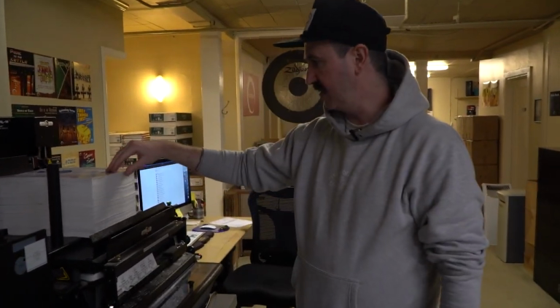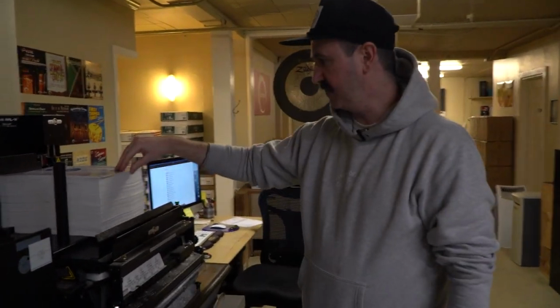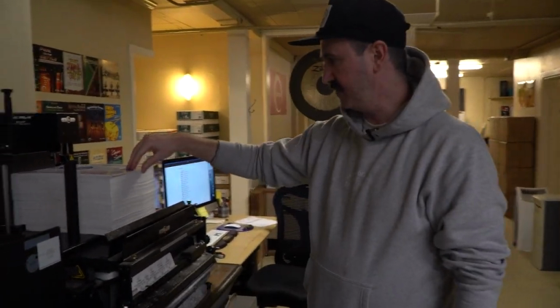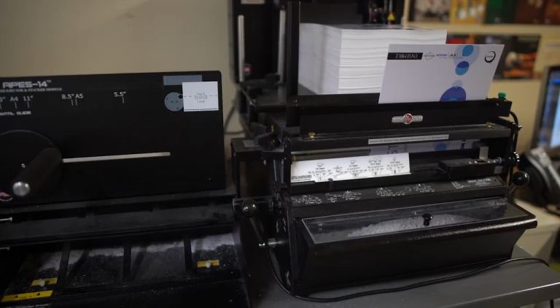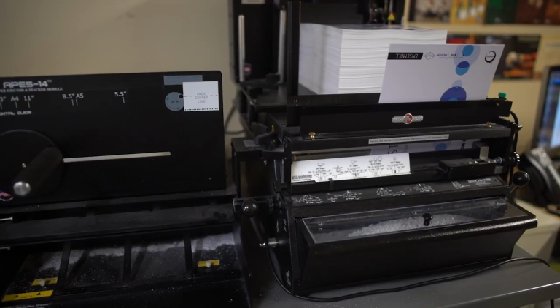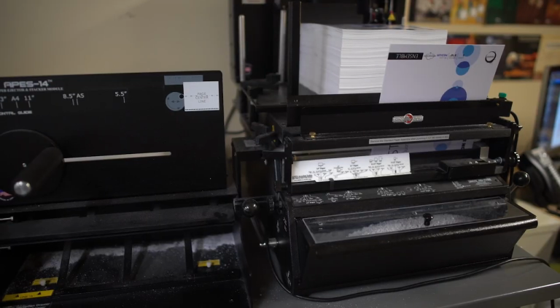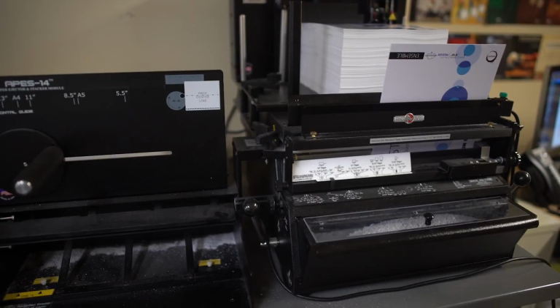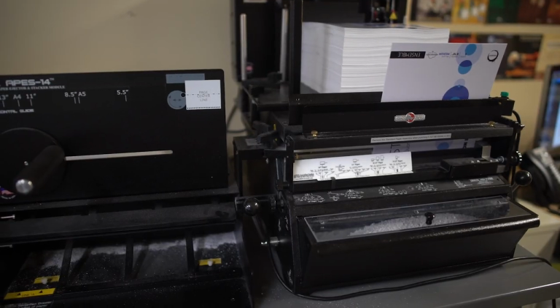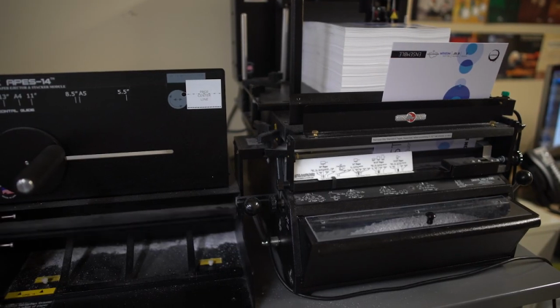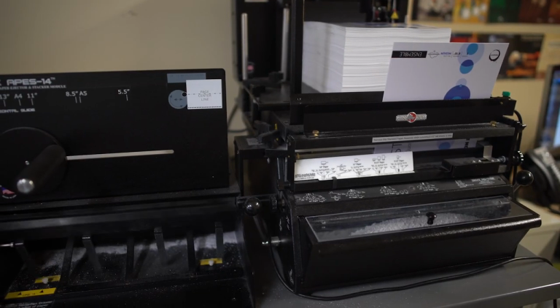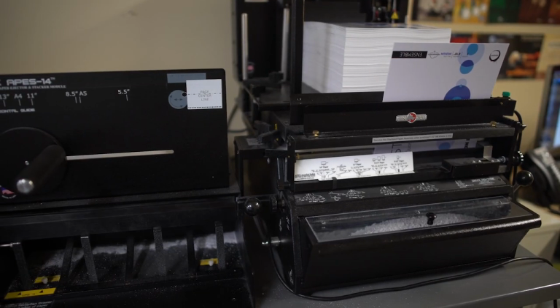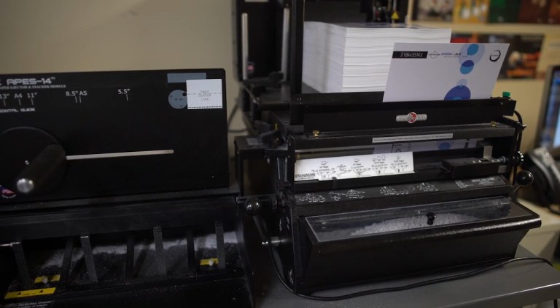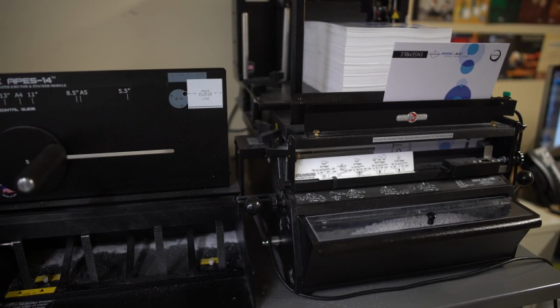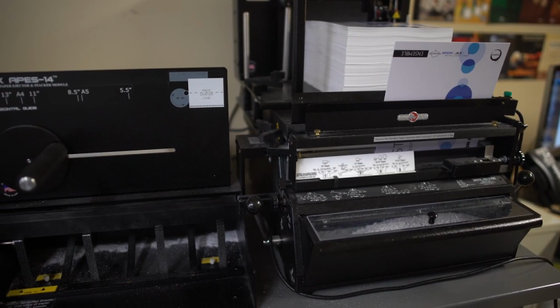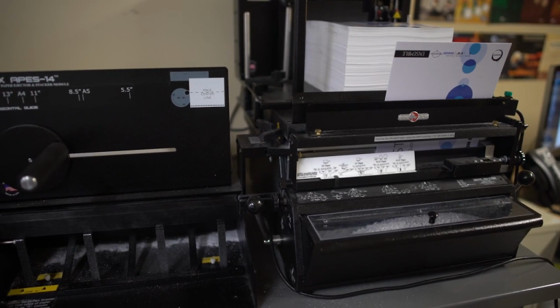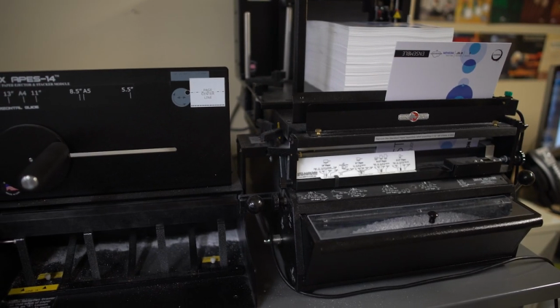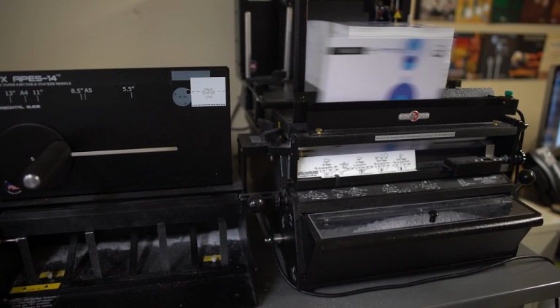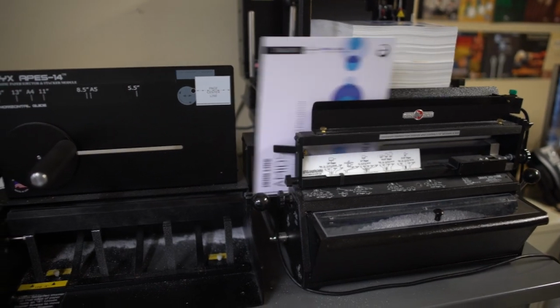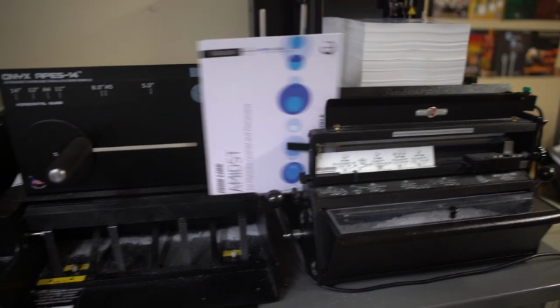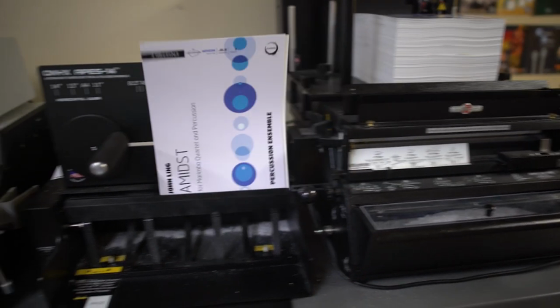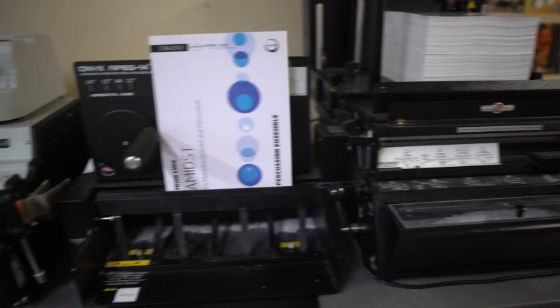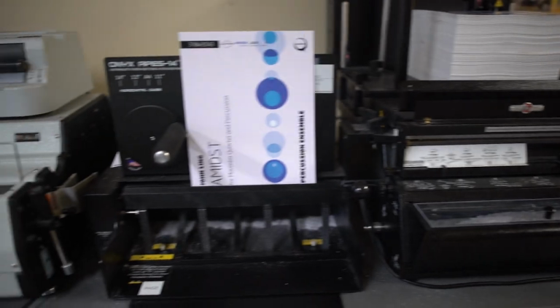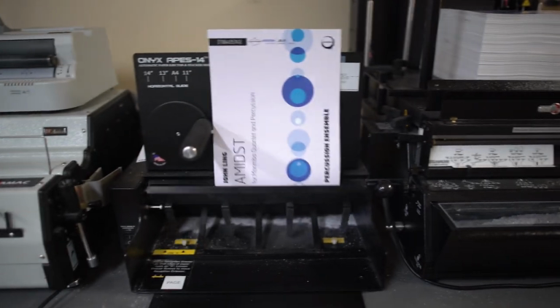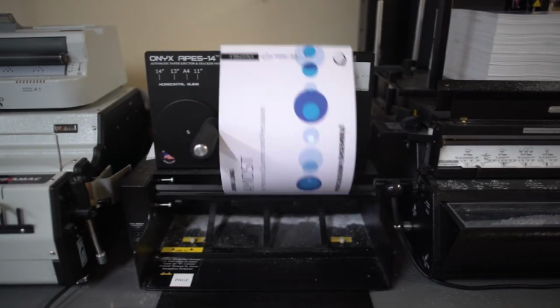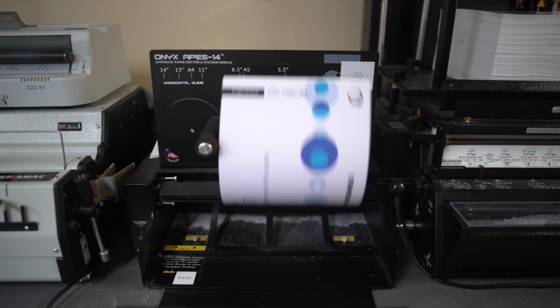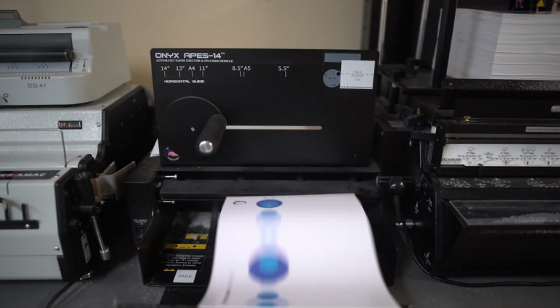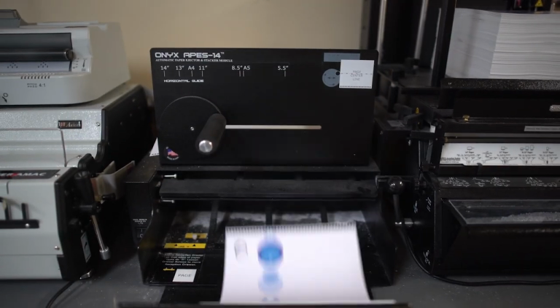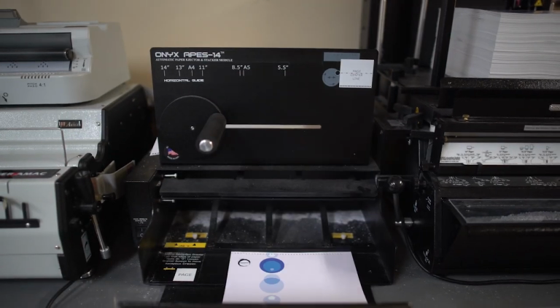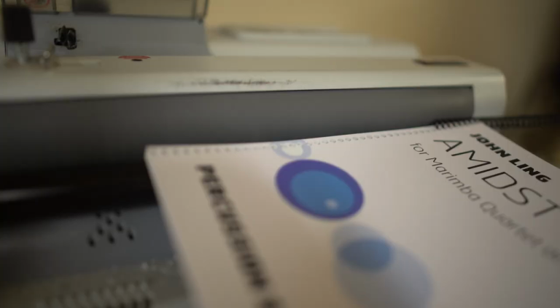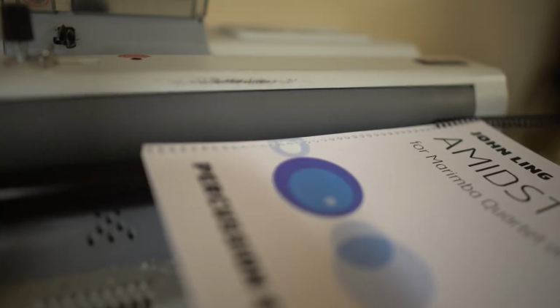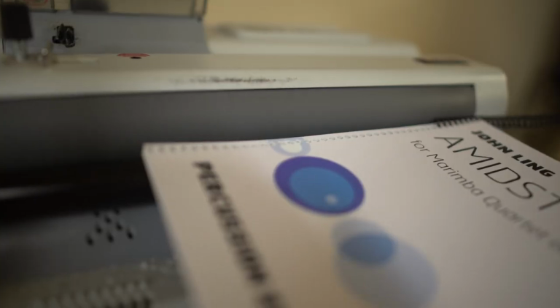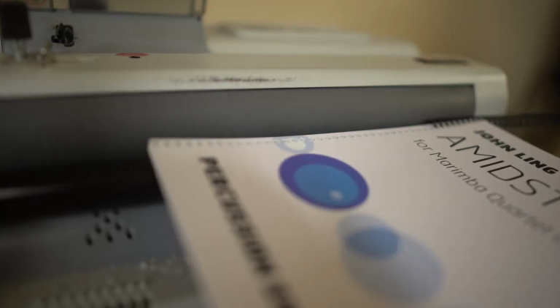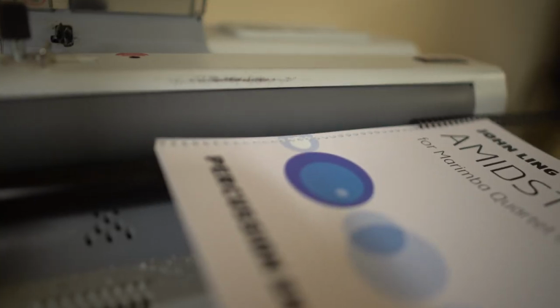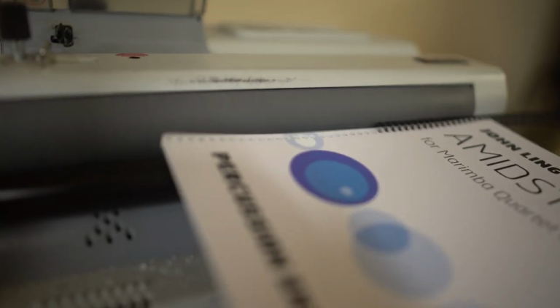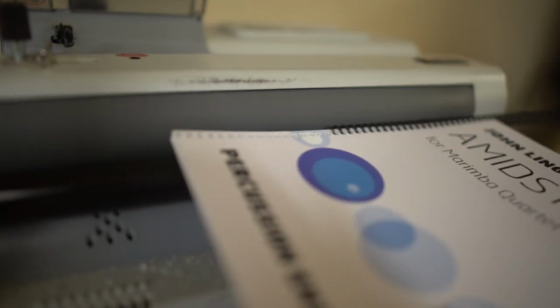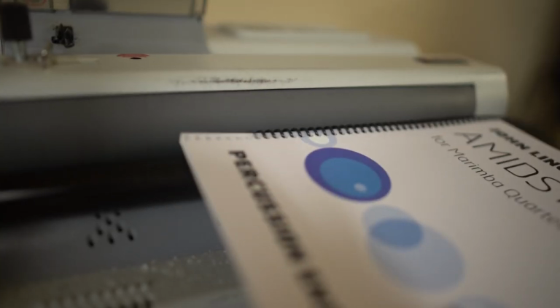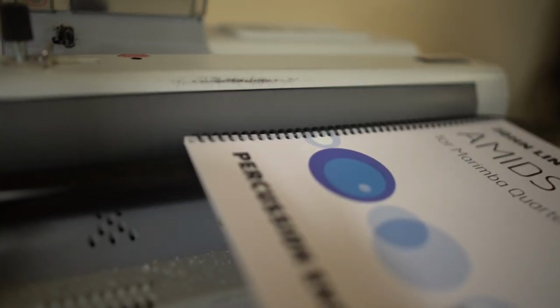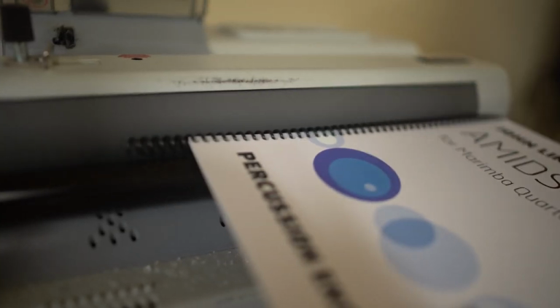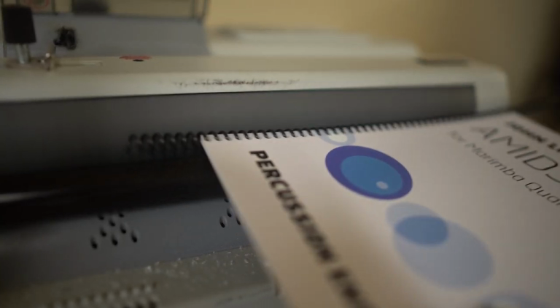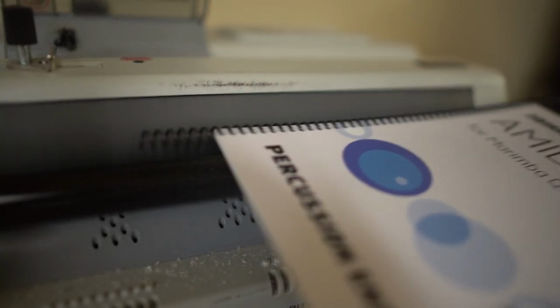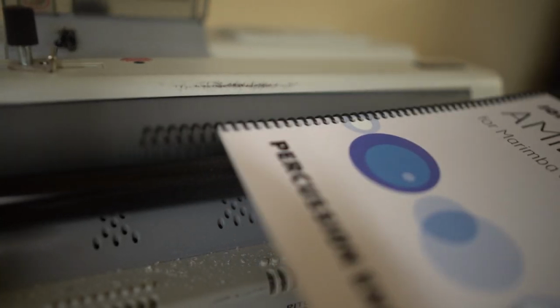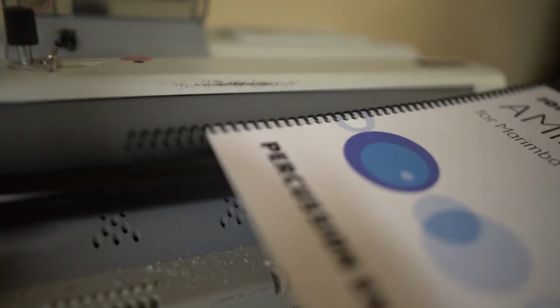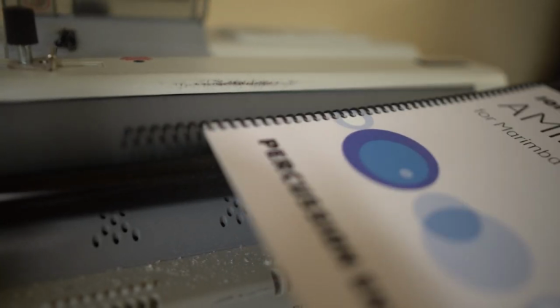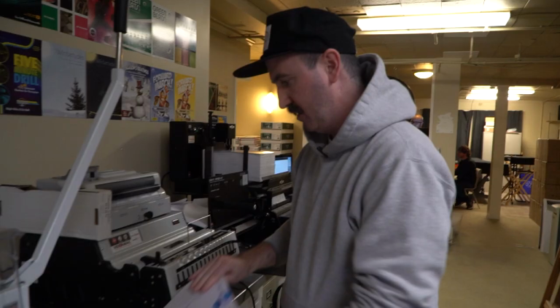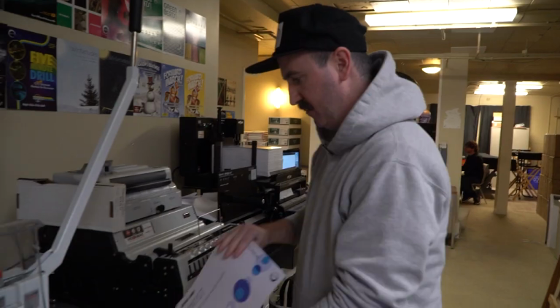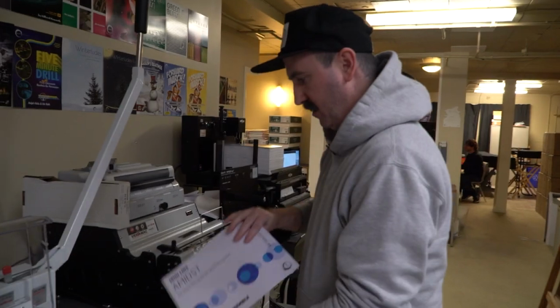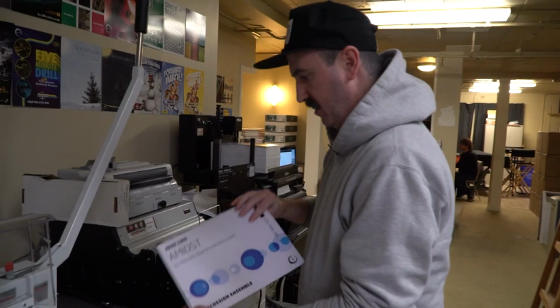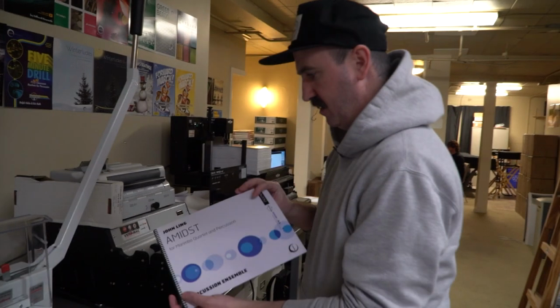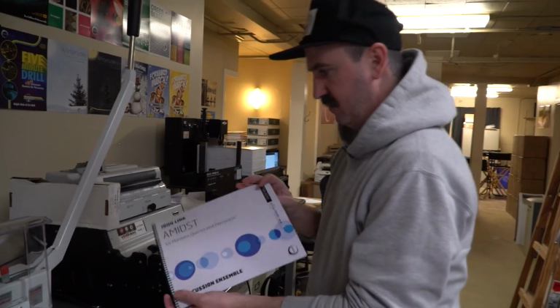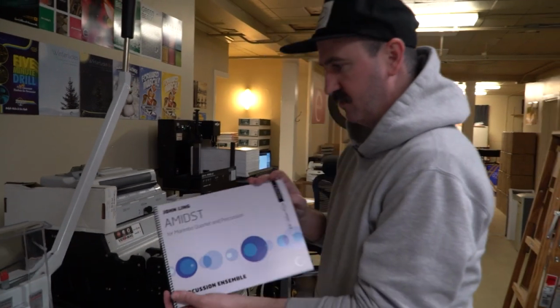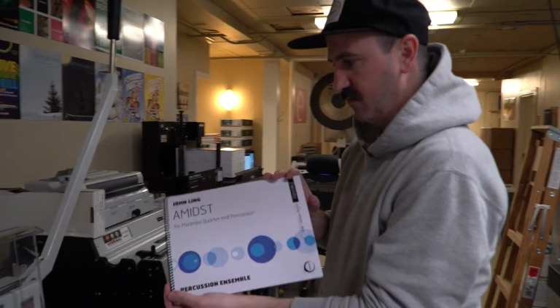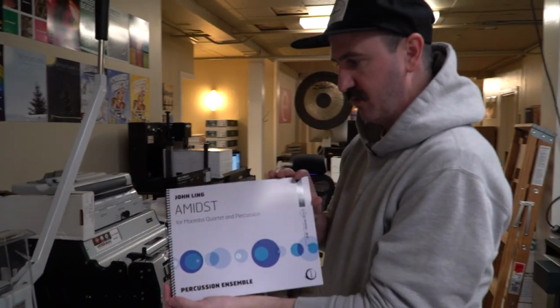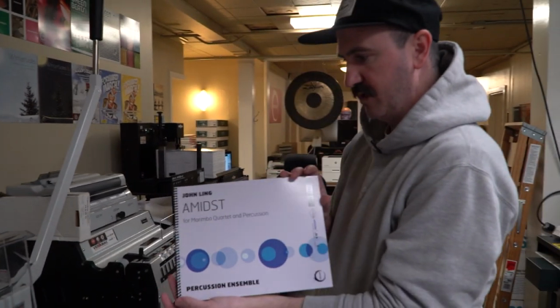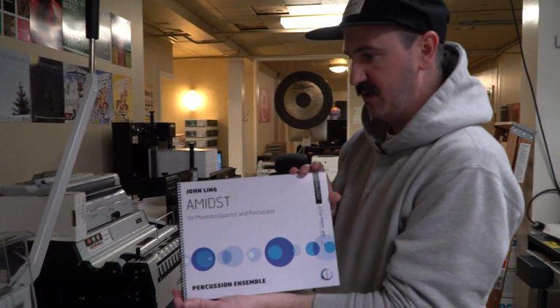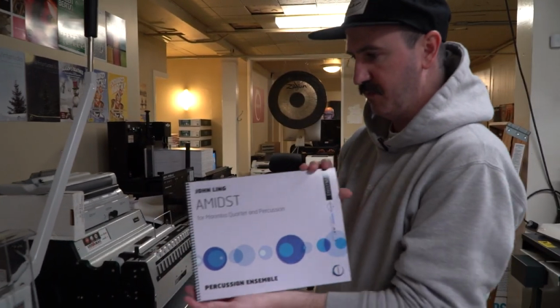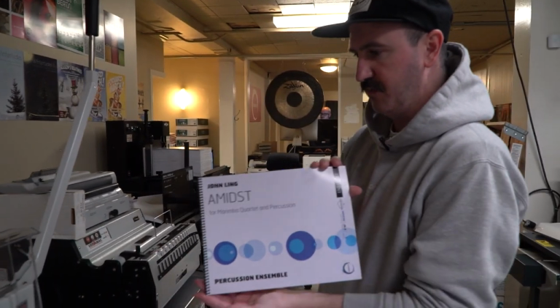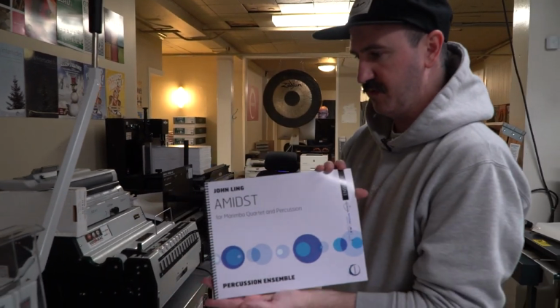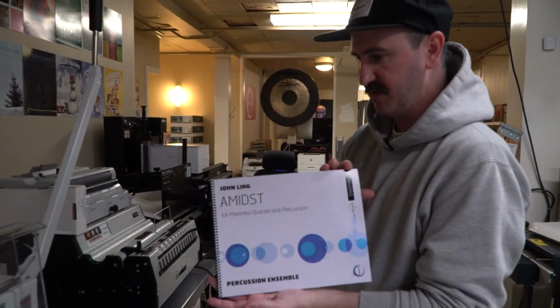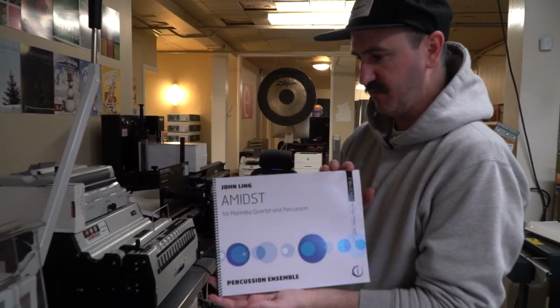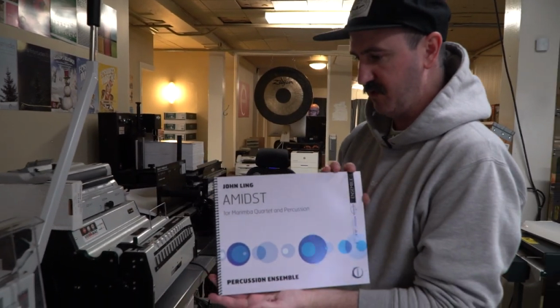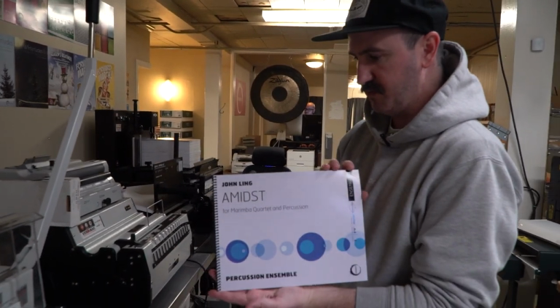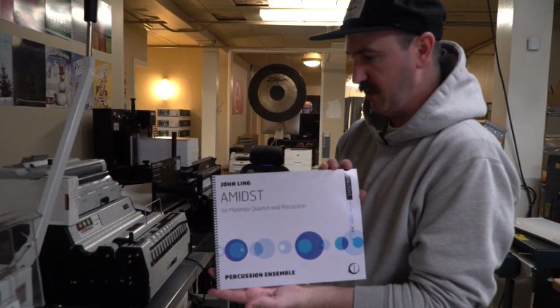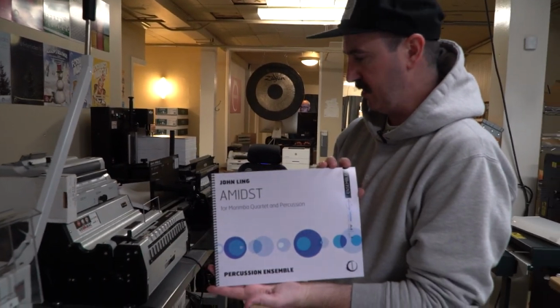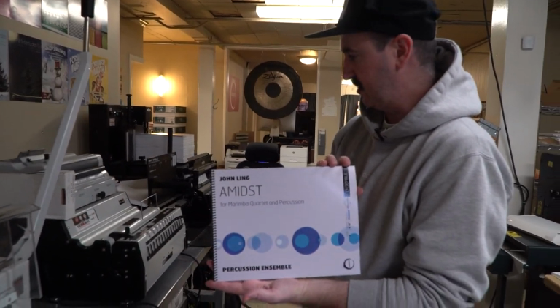We also do coil binding — we hole punch them here, zip a coil through them, and then we end up with this finished product.